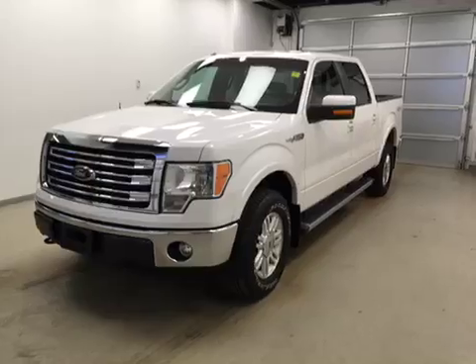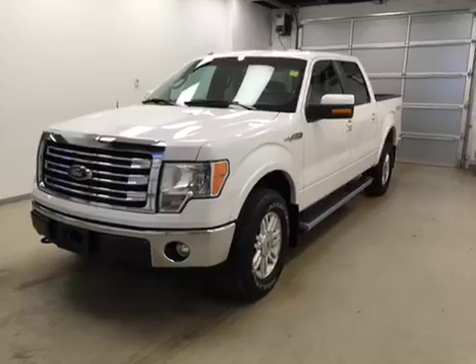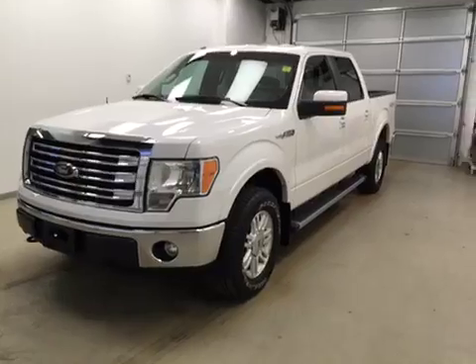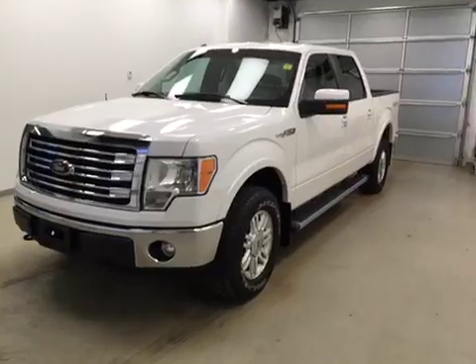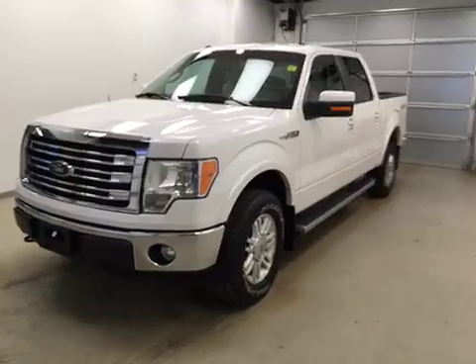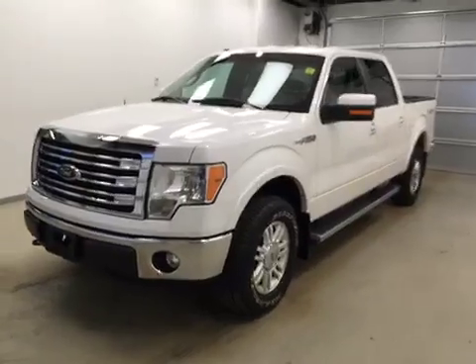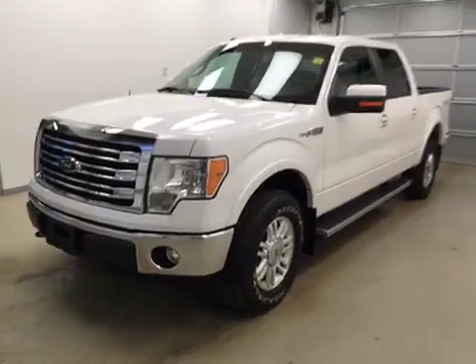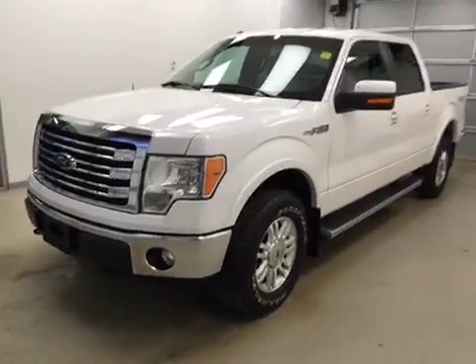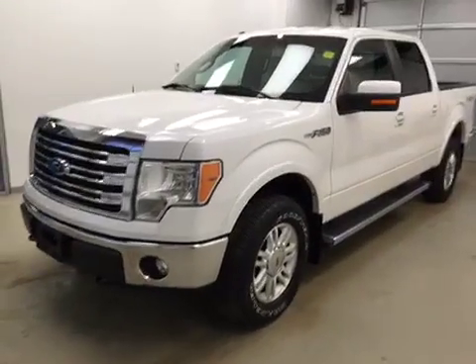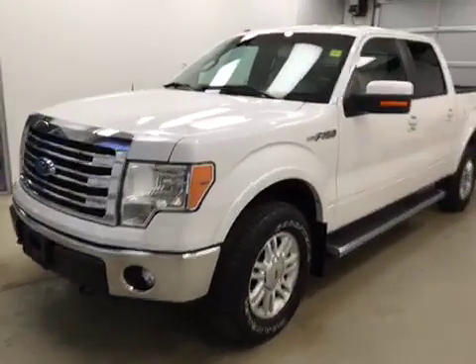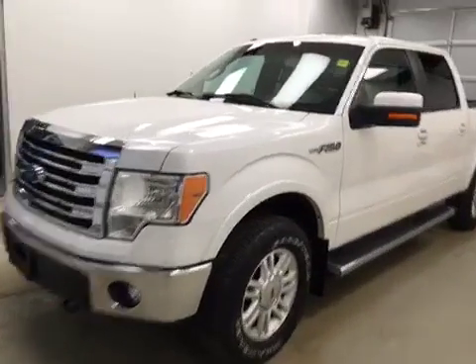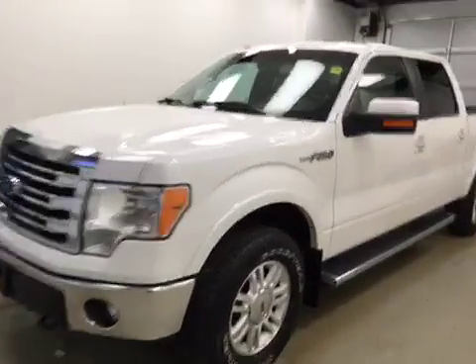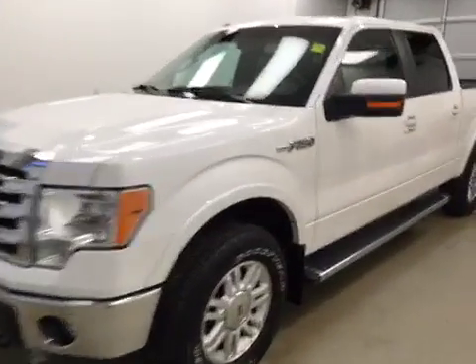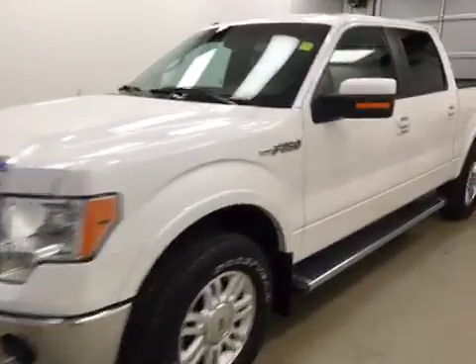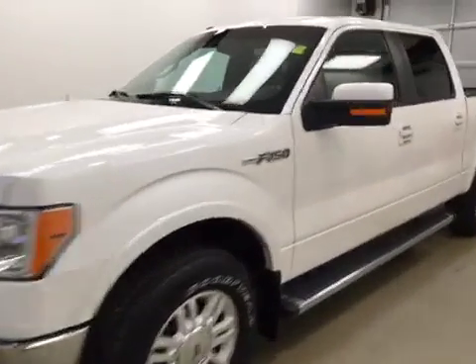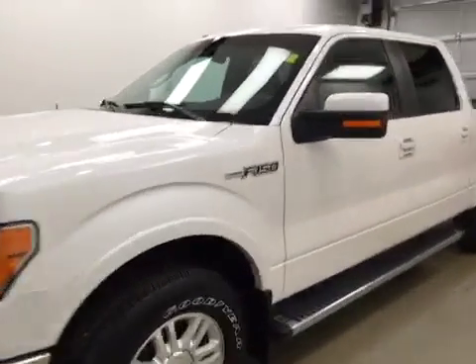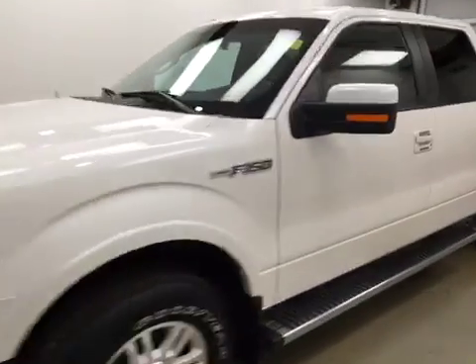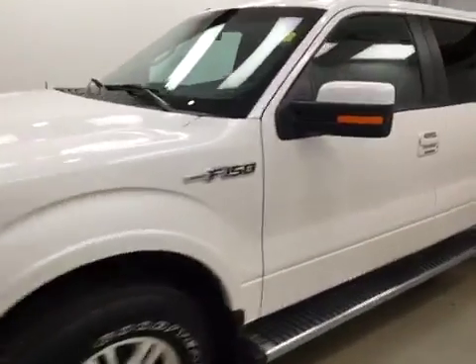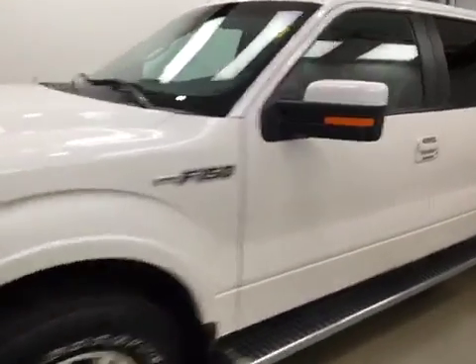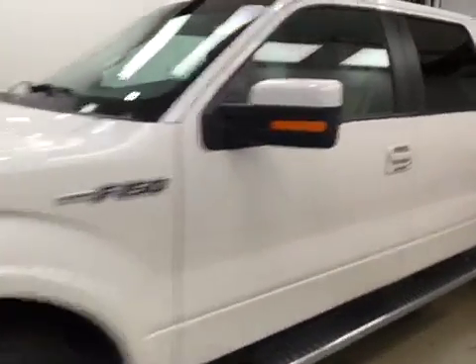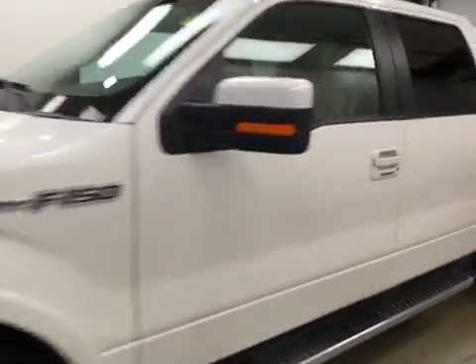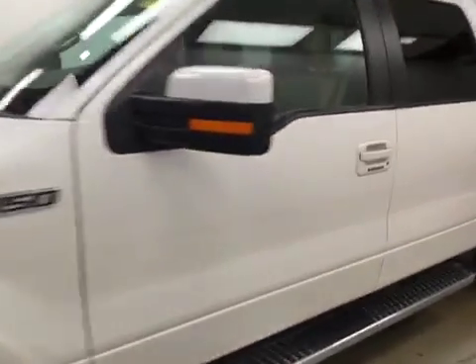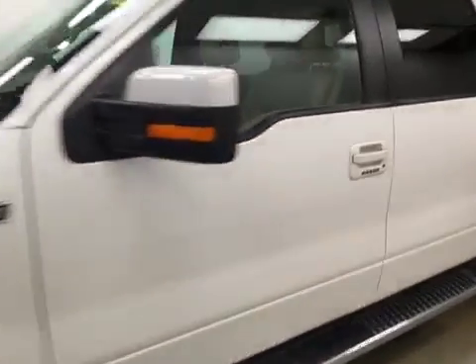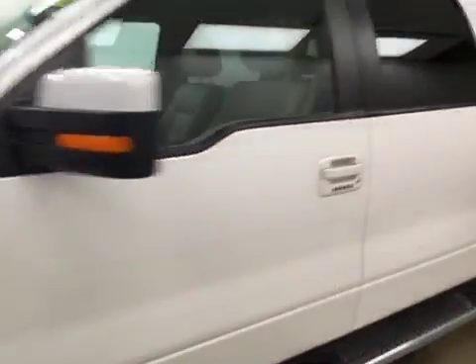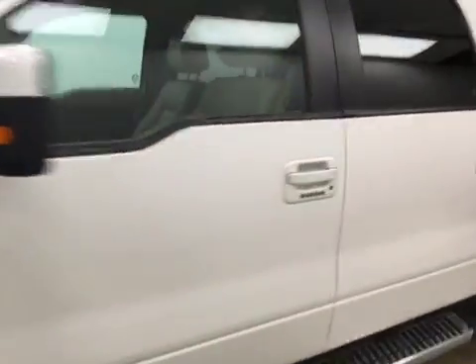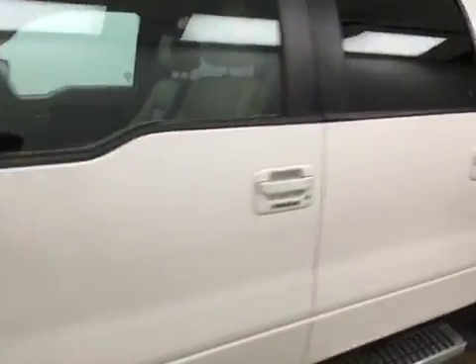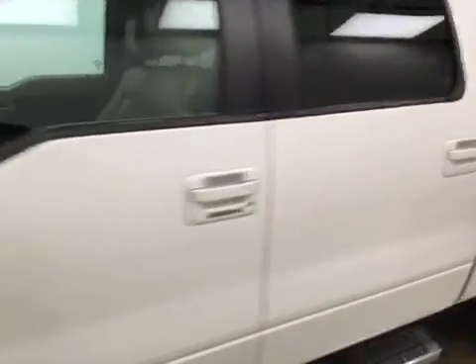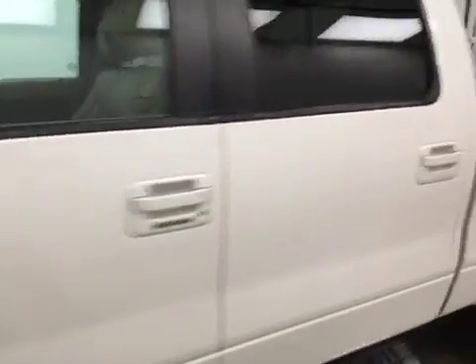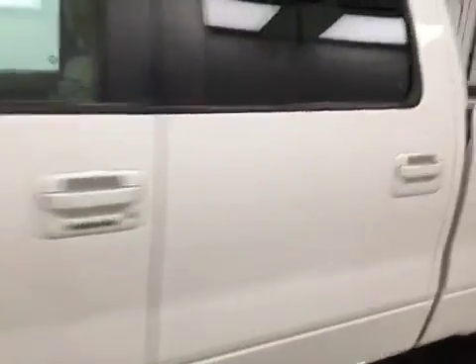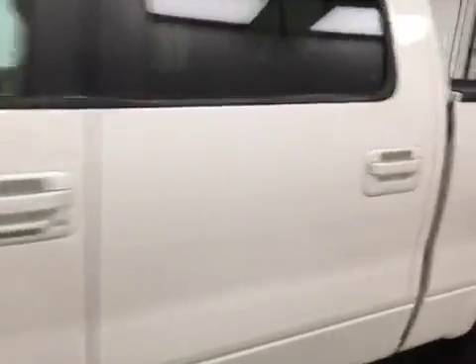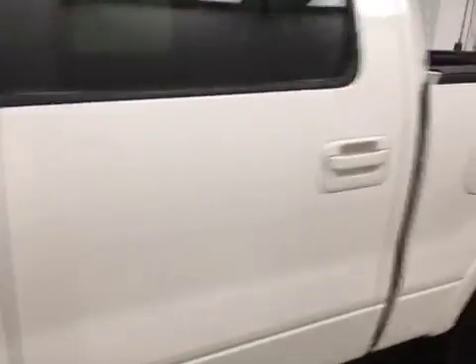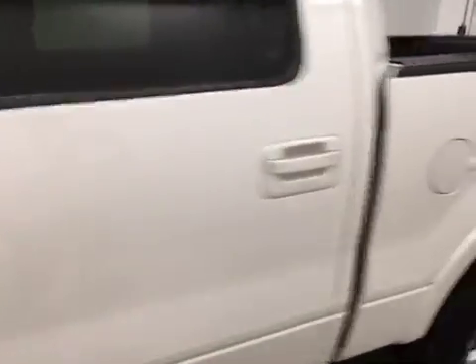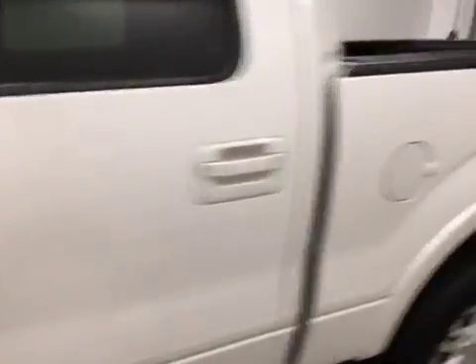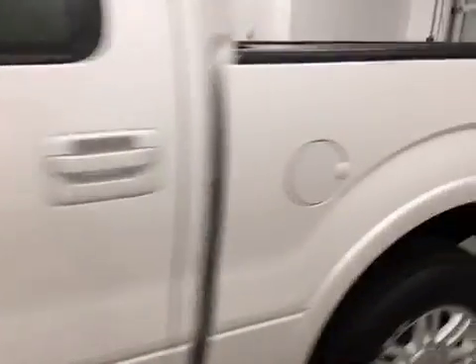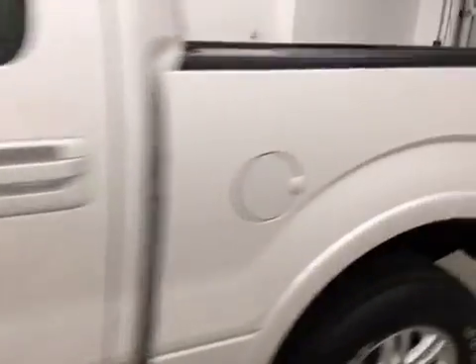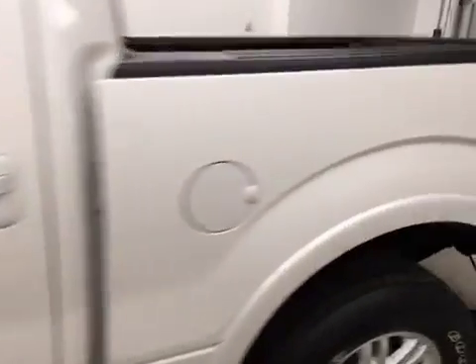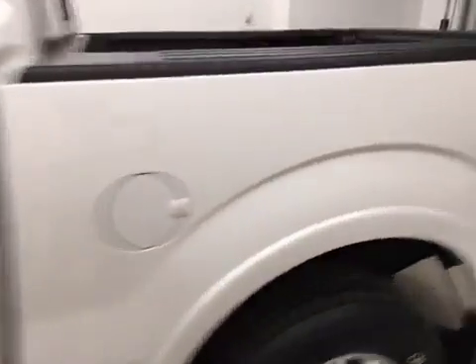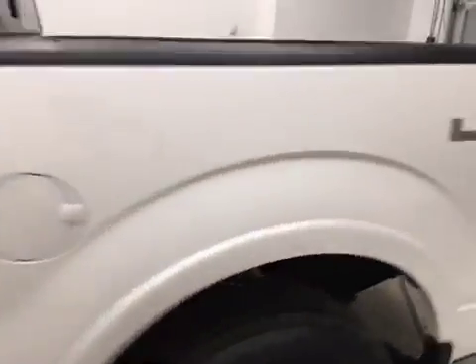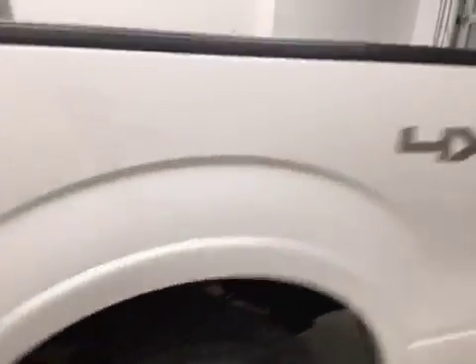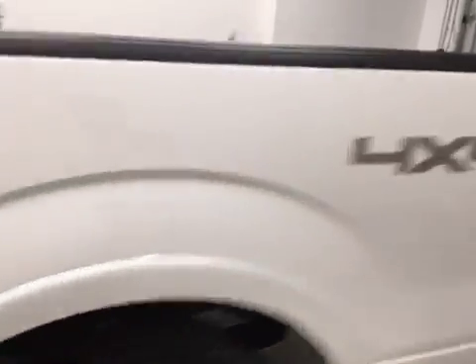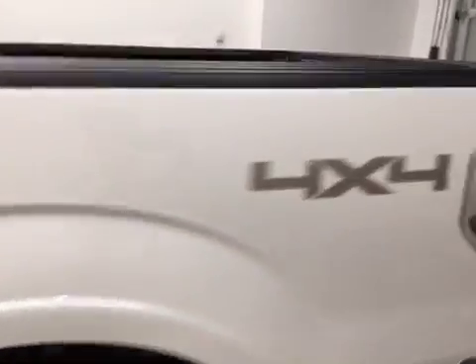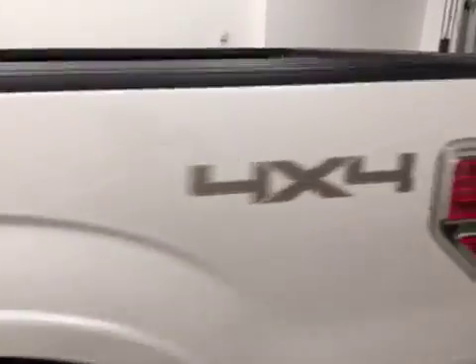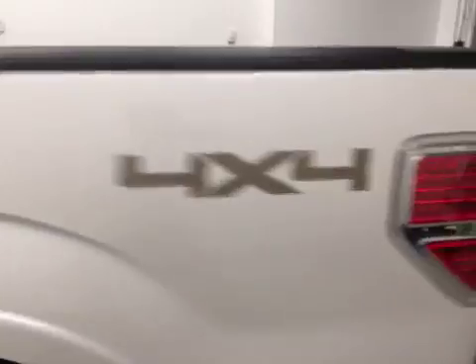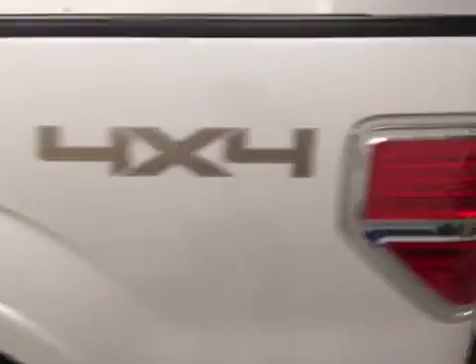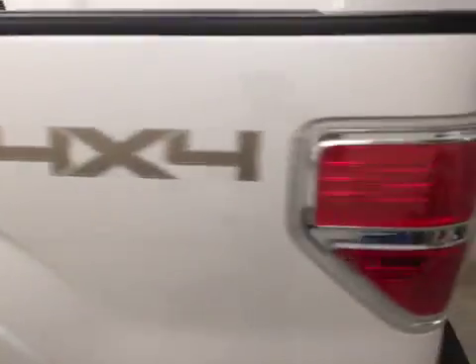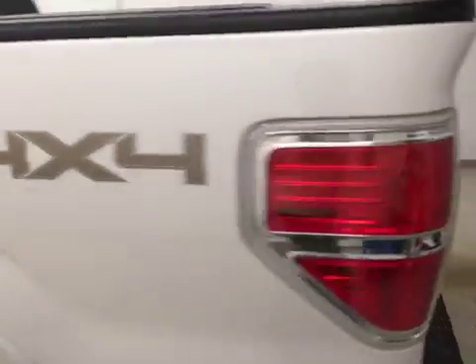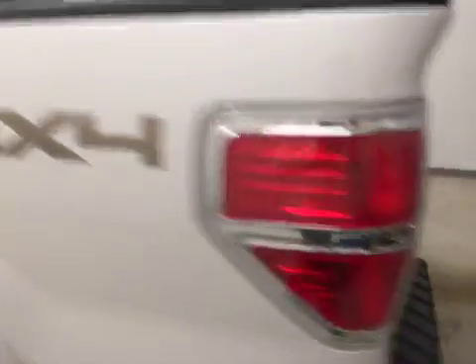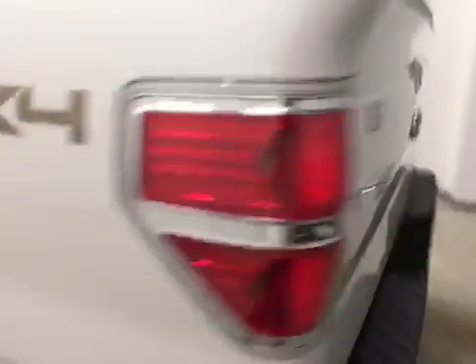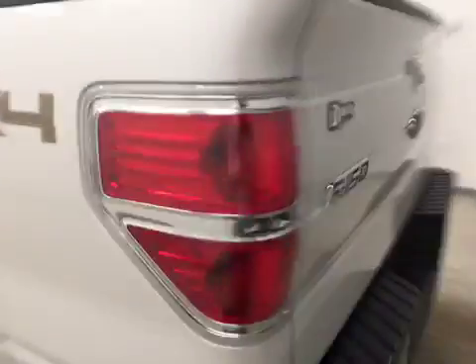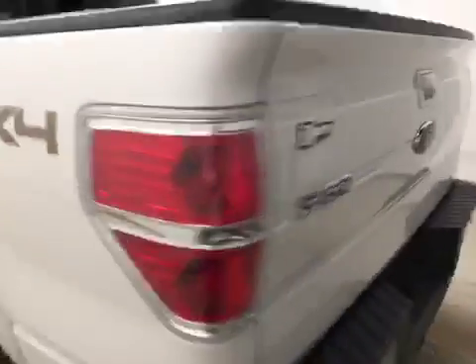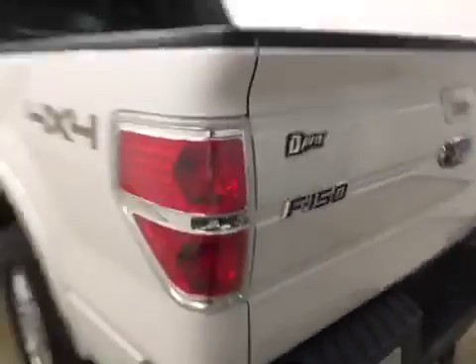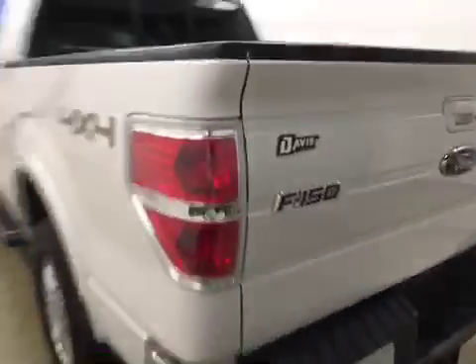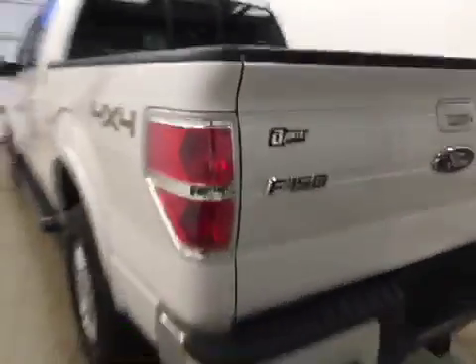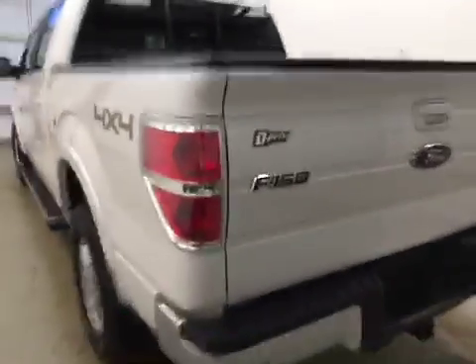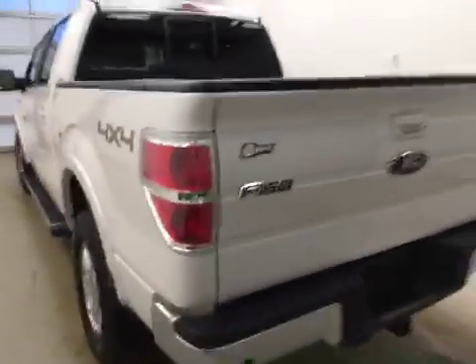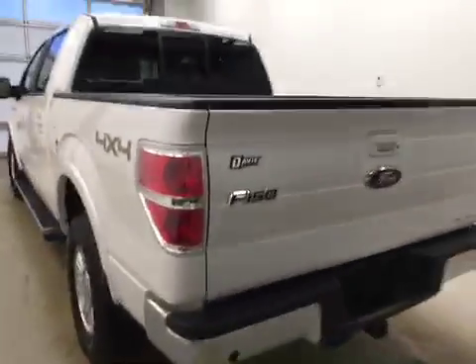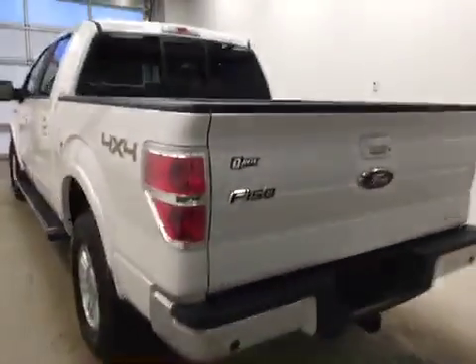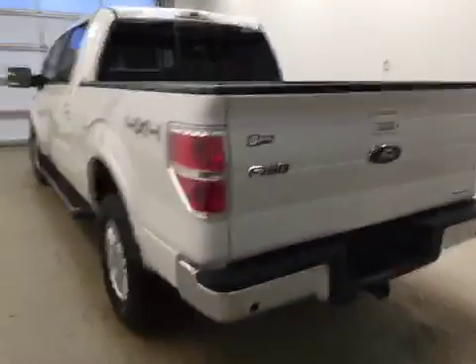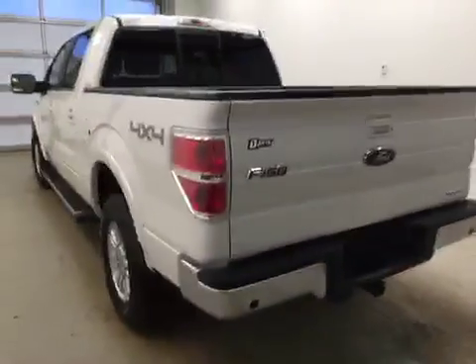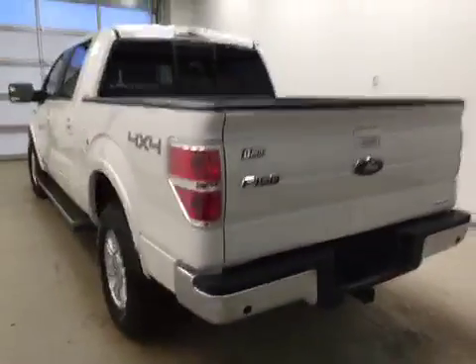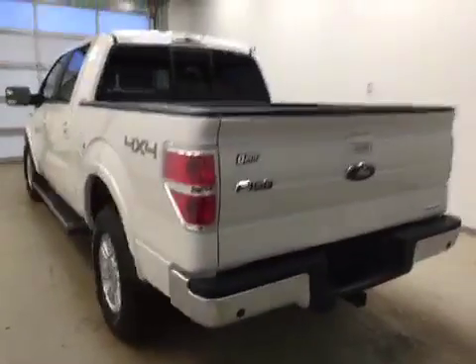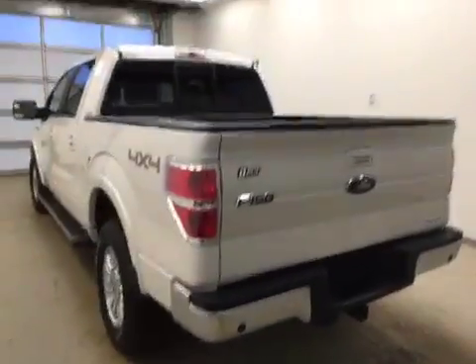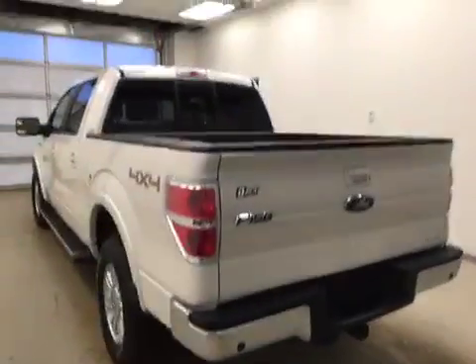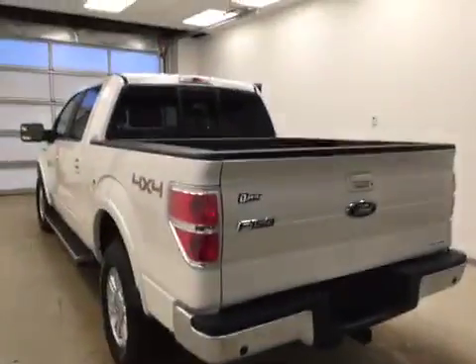This is stock number 166425 on a 2013 Ford F-150 Lariat, and our exterior color today is white.